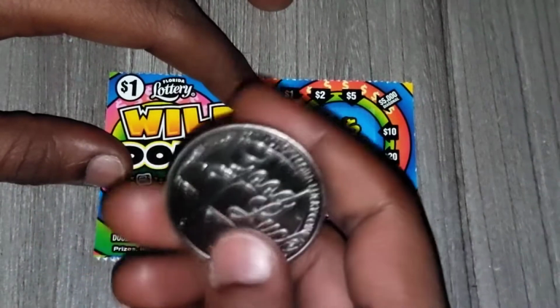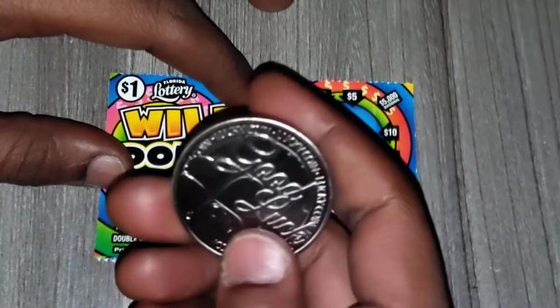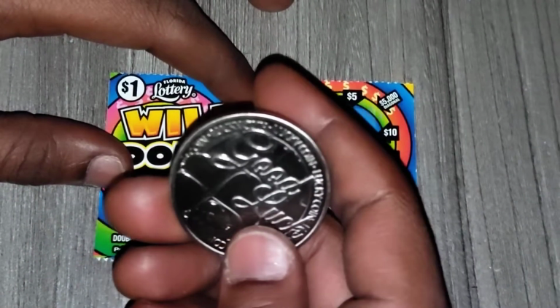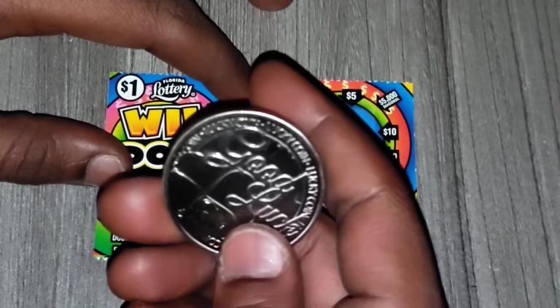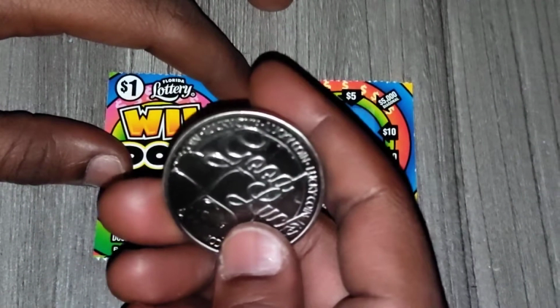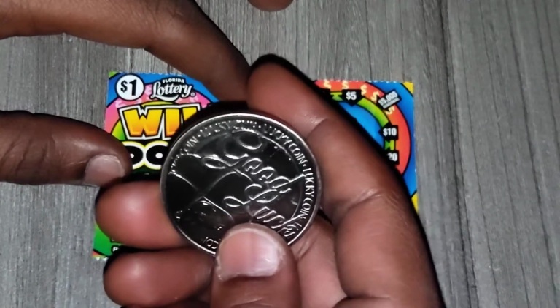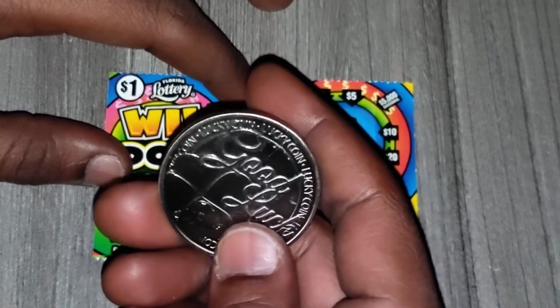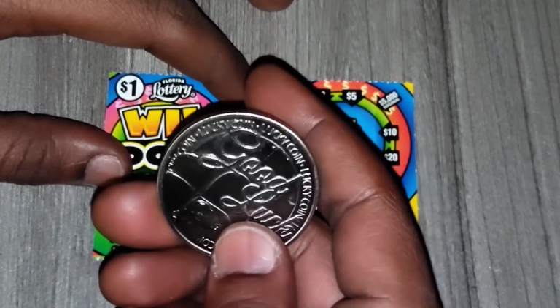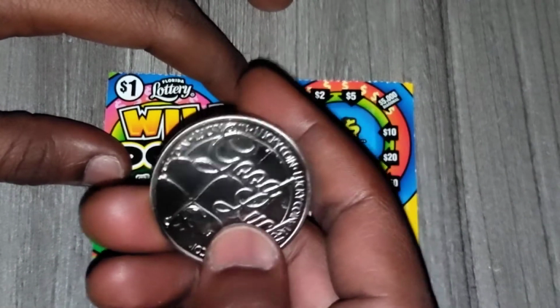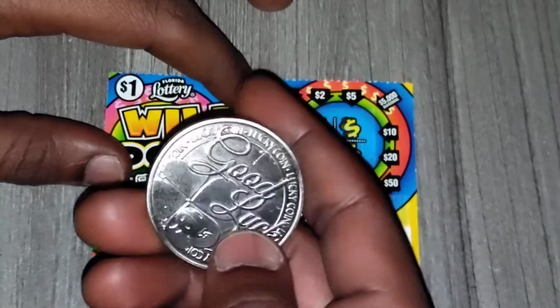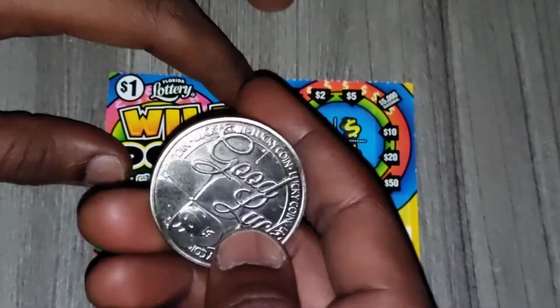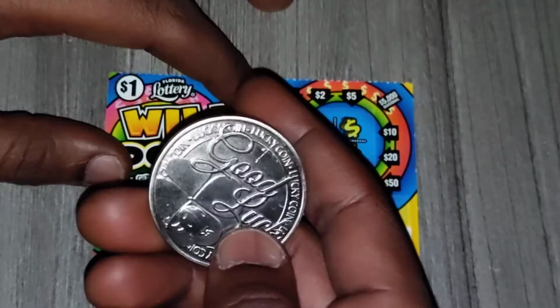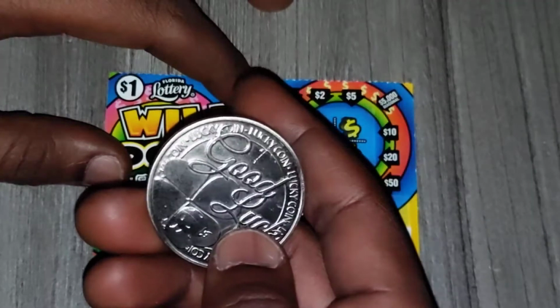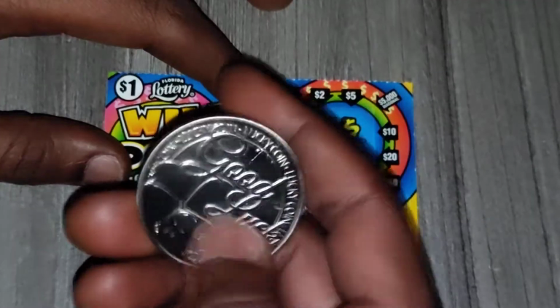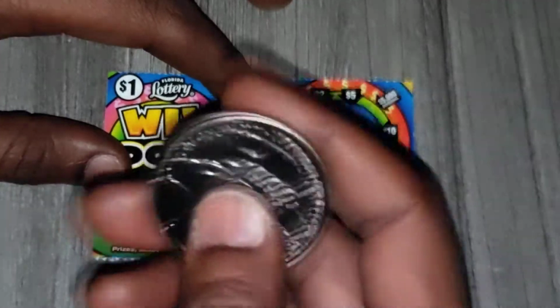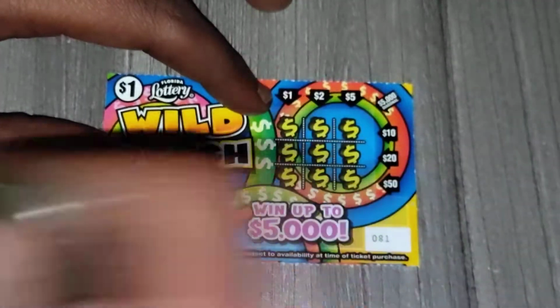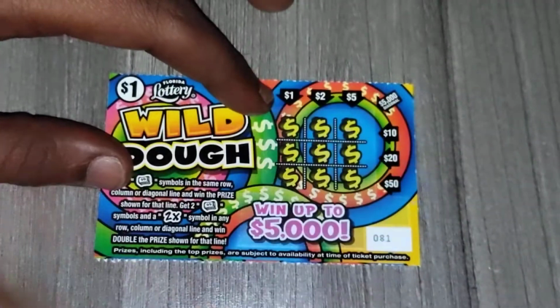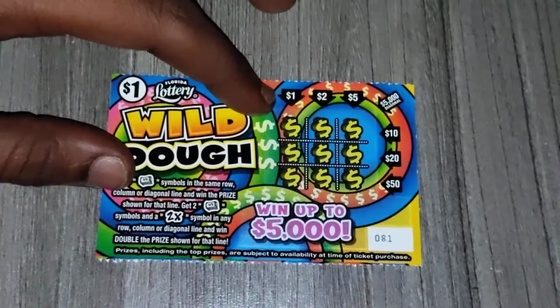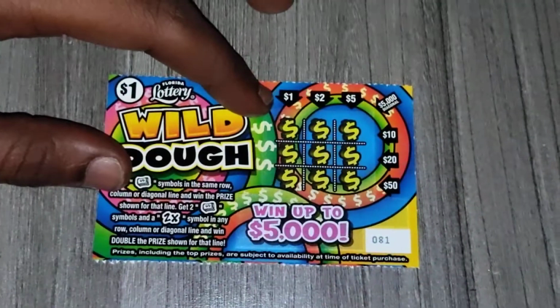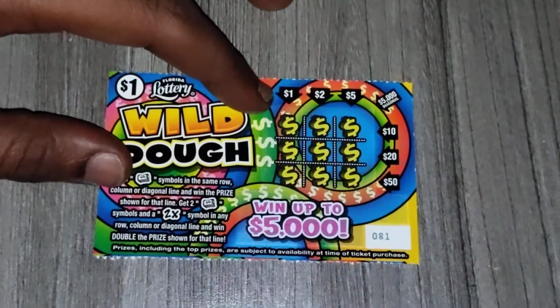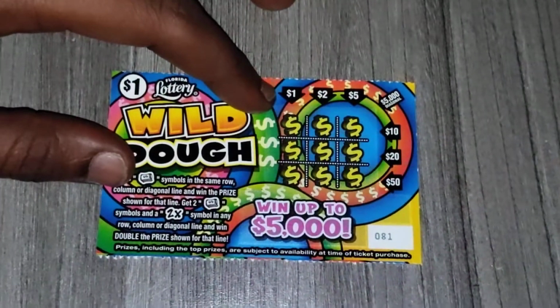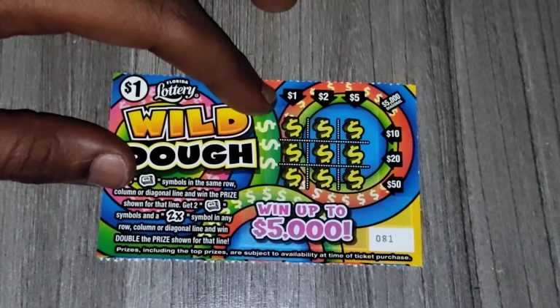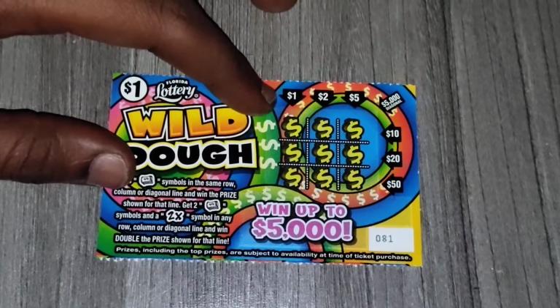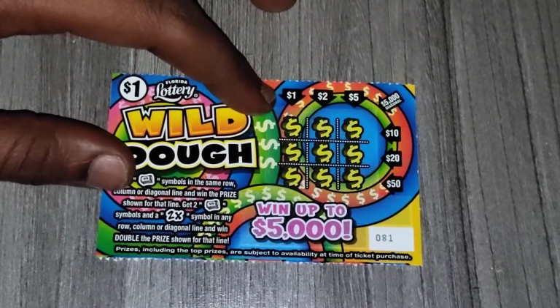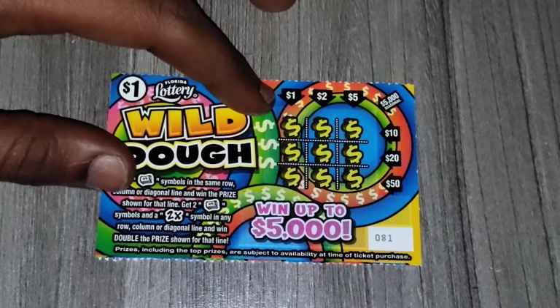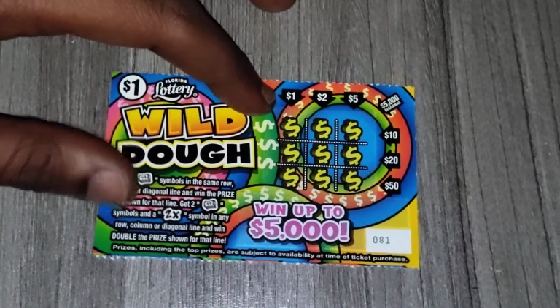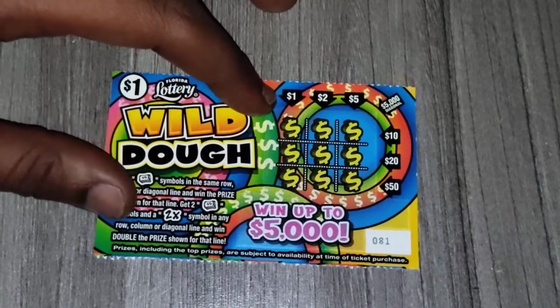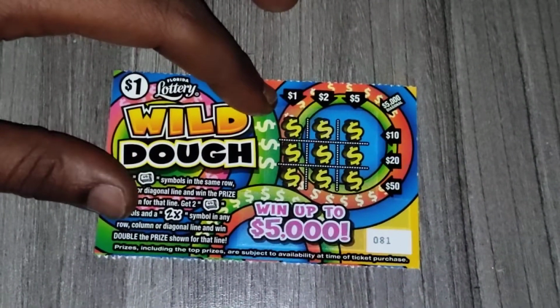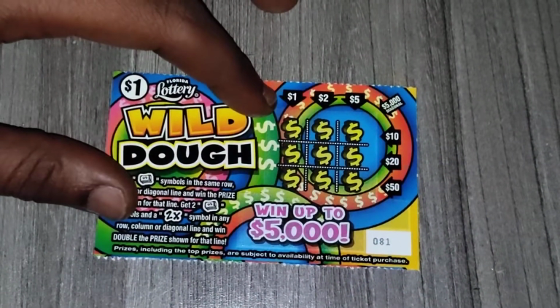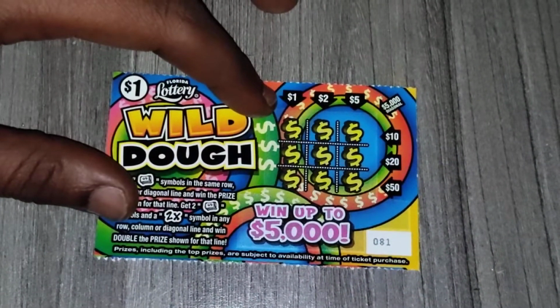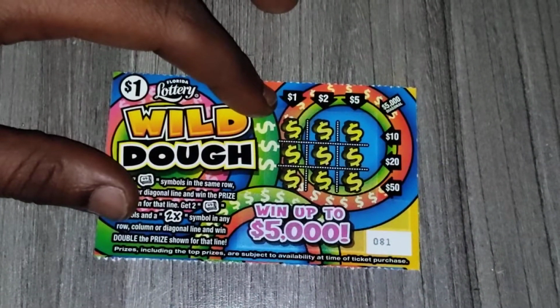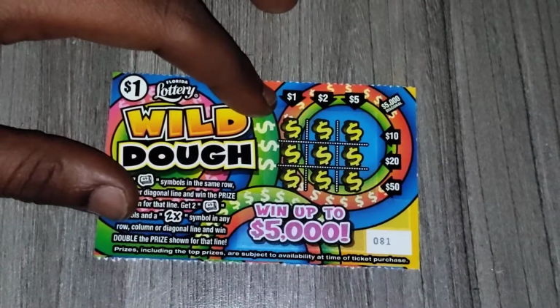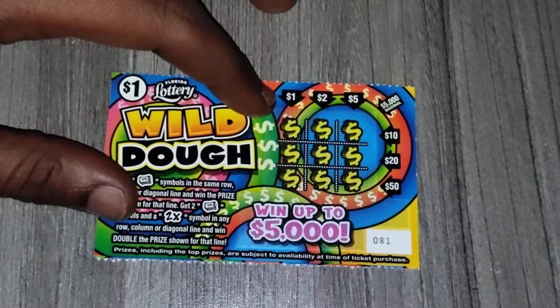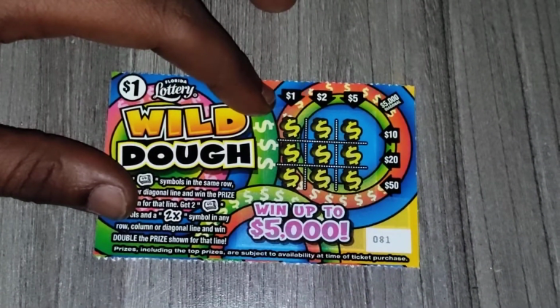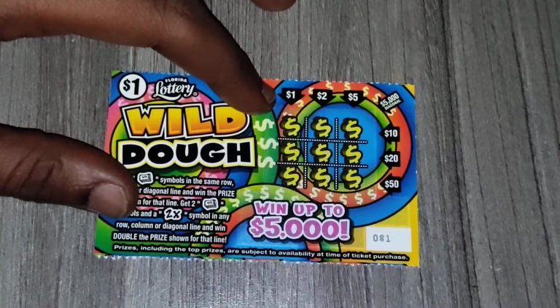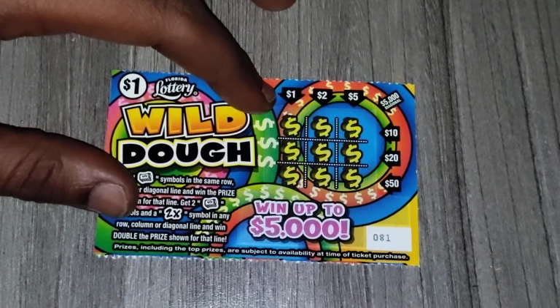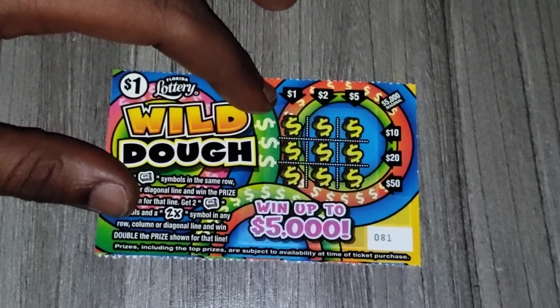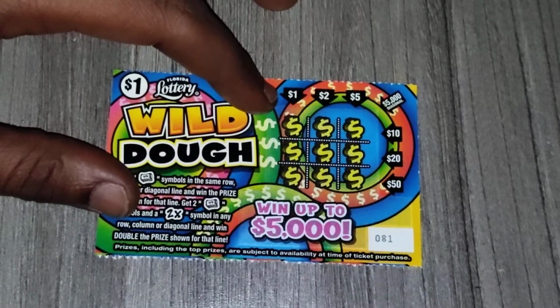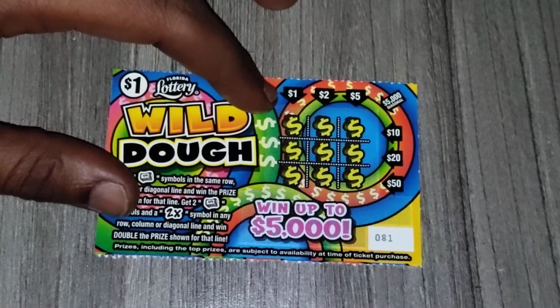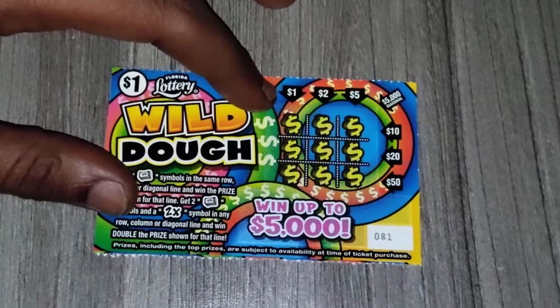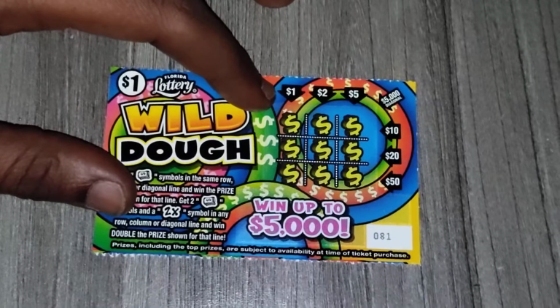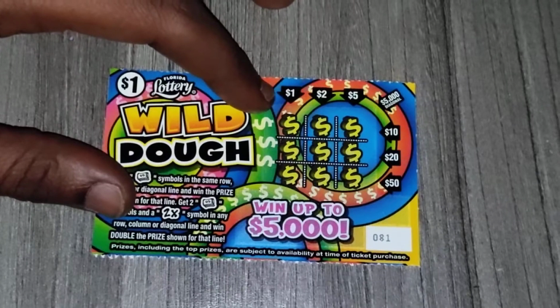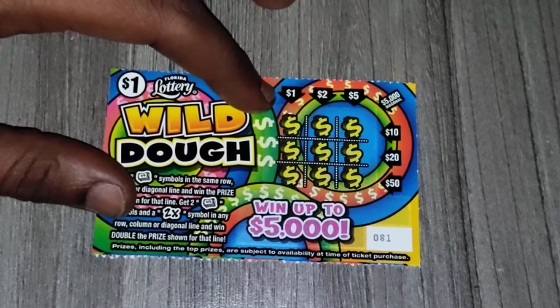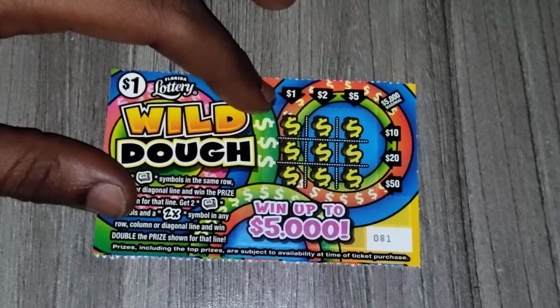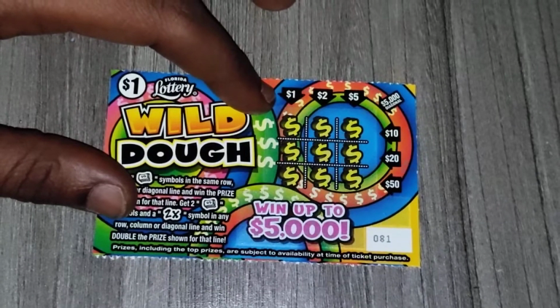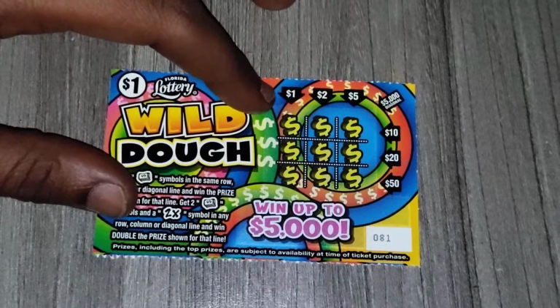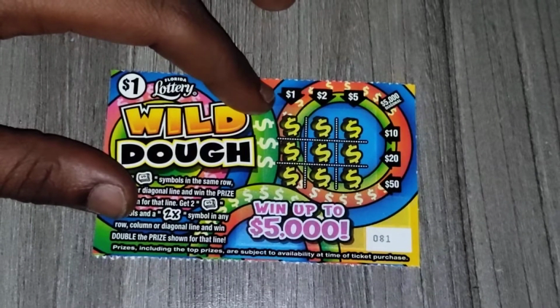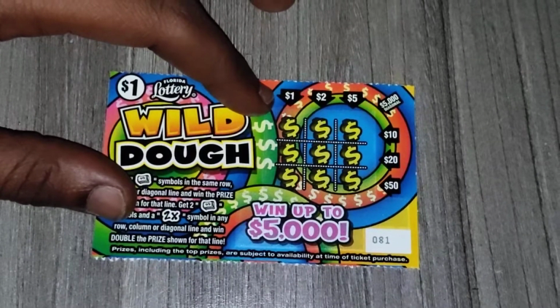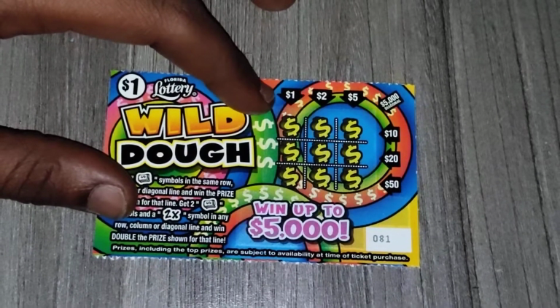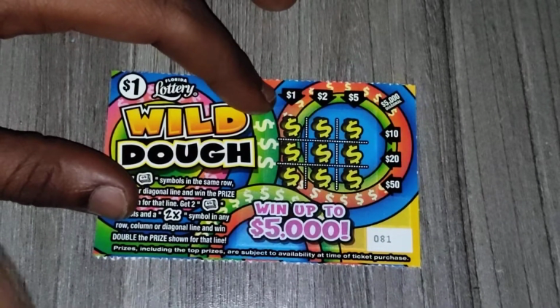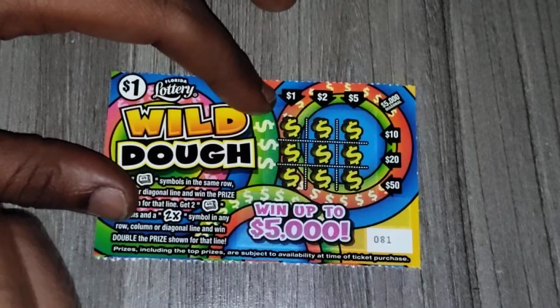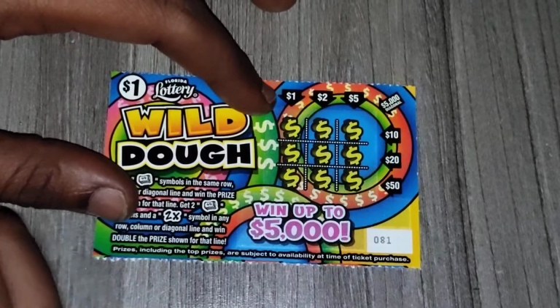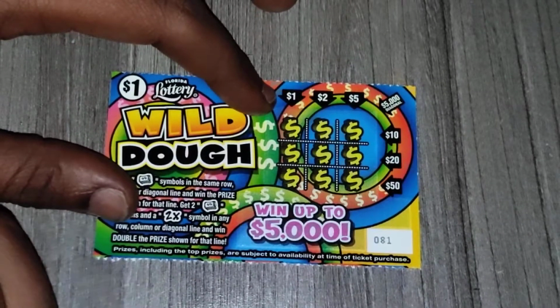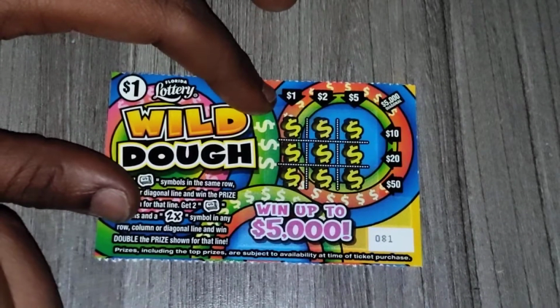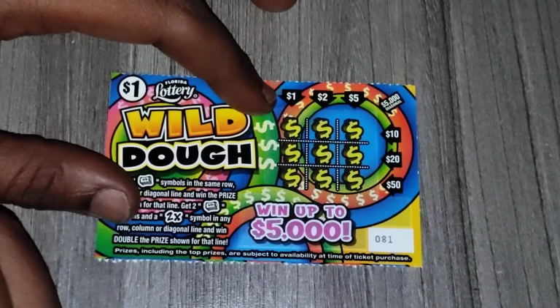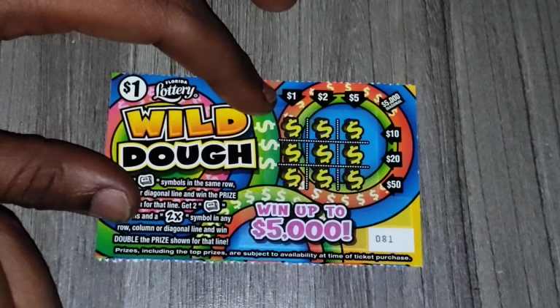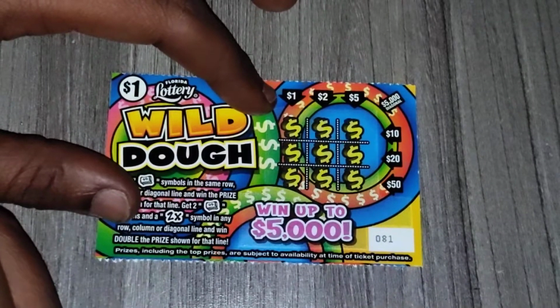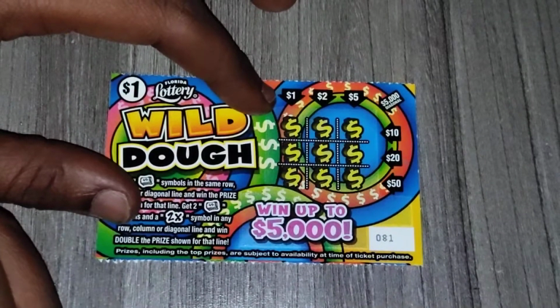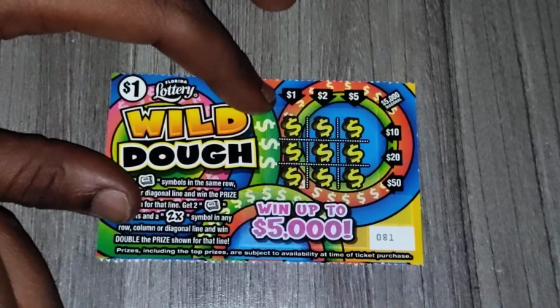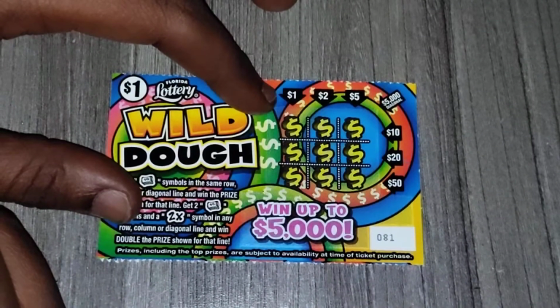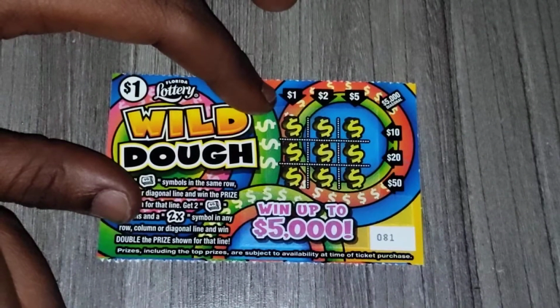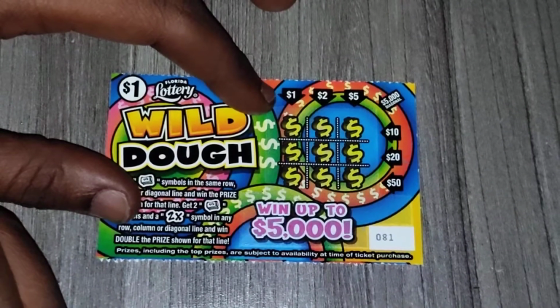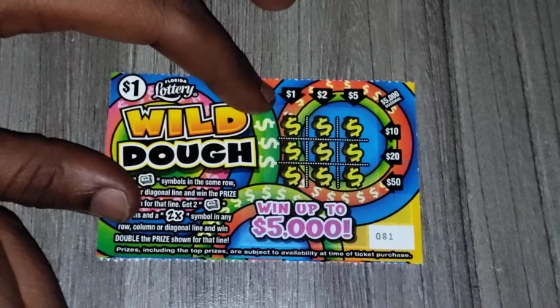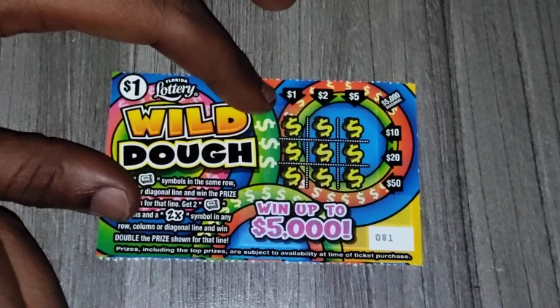These are my good luck ones — hopefully they can give me some luck. Let's see if I can win back my money on ticket 81.